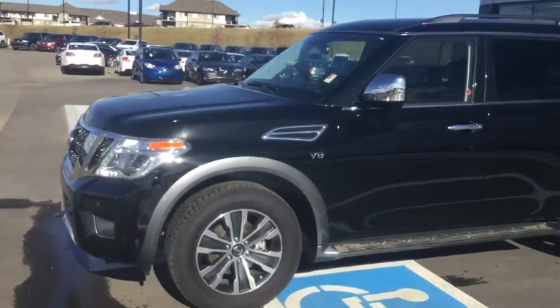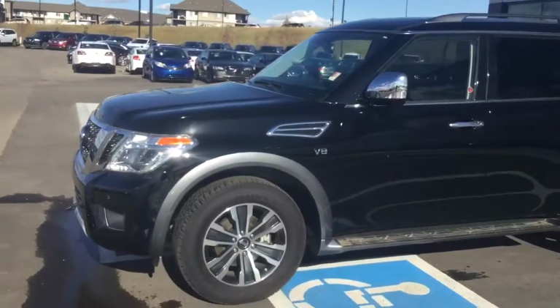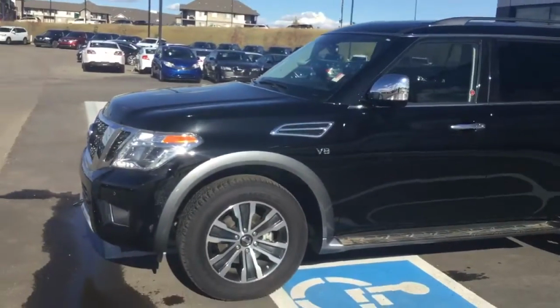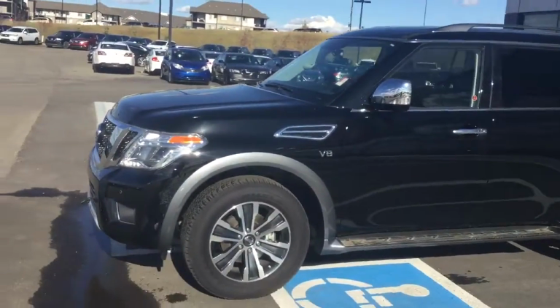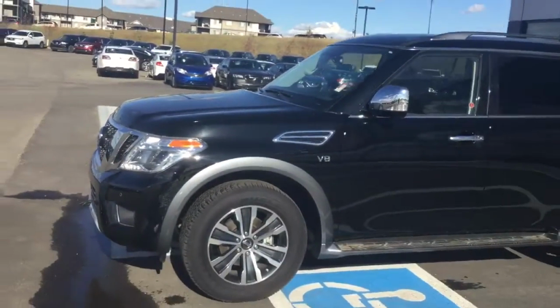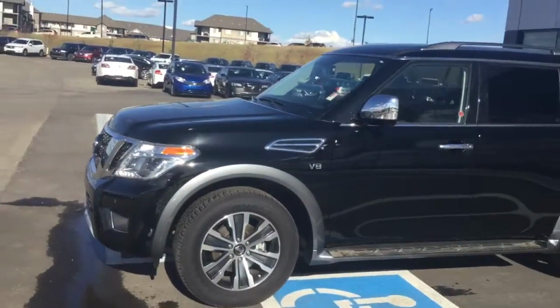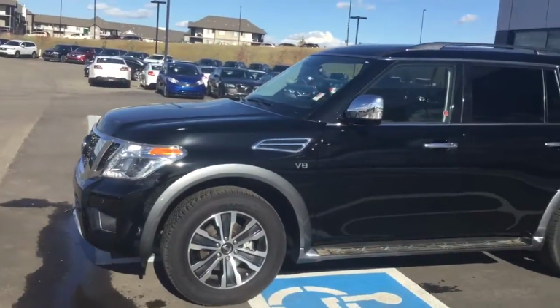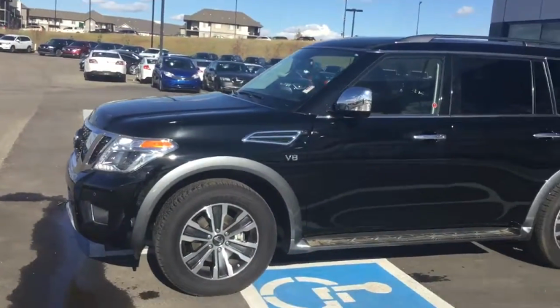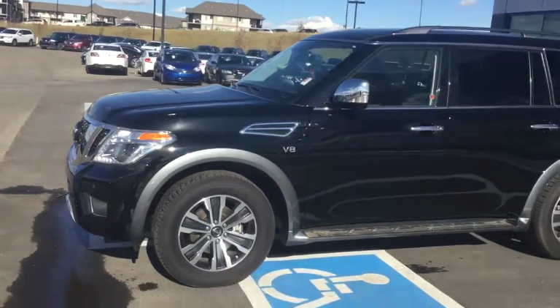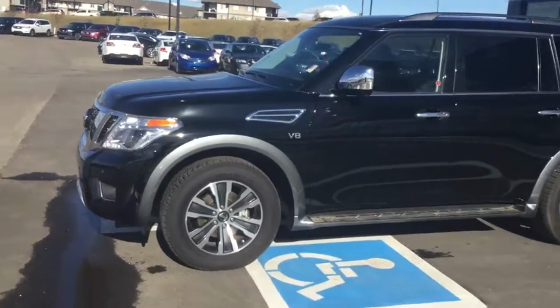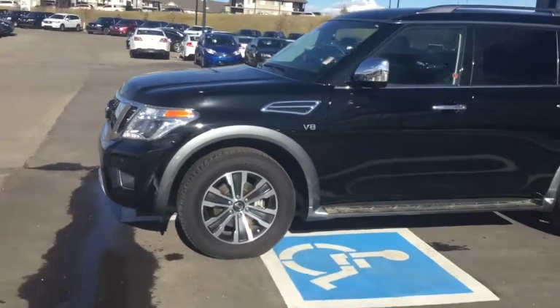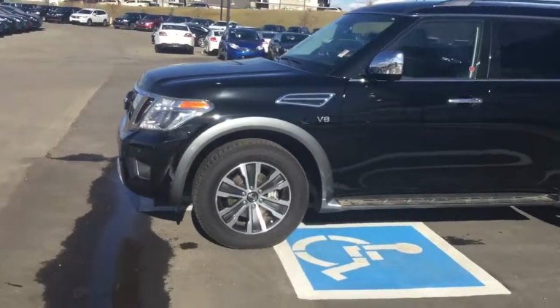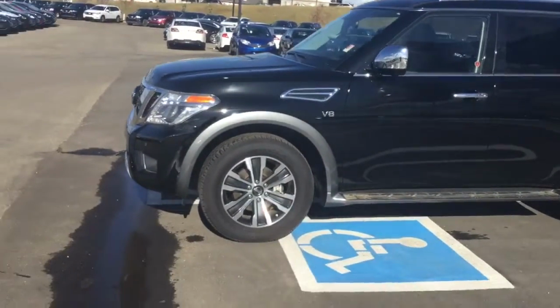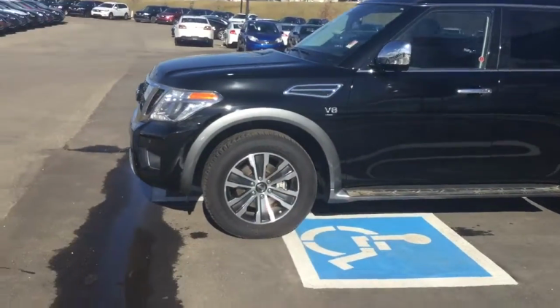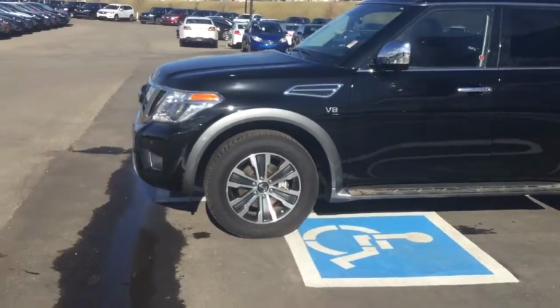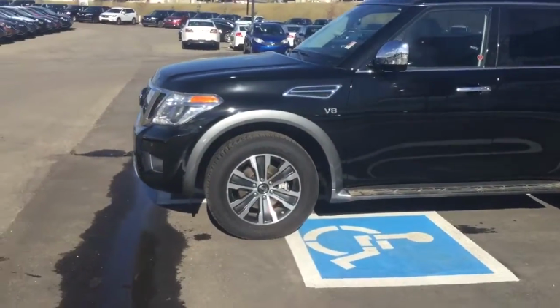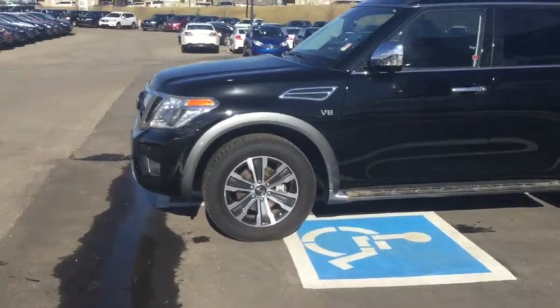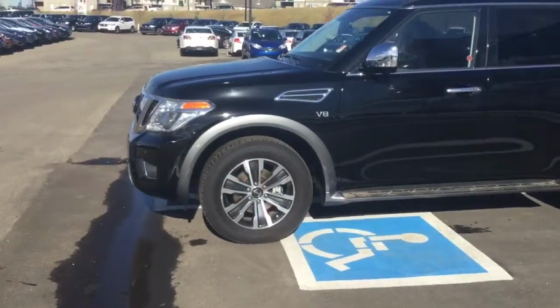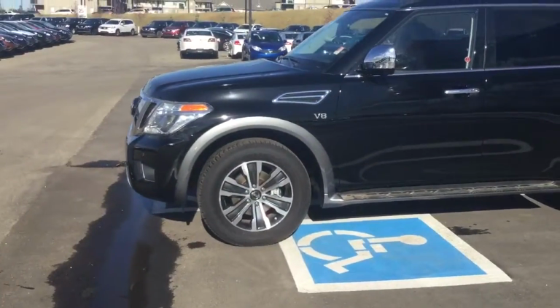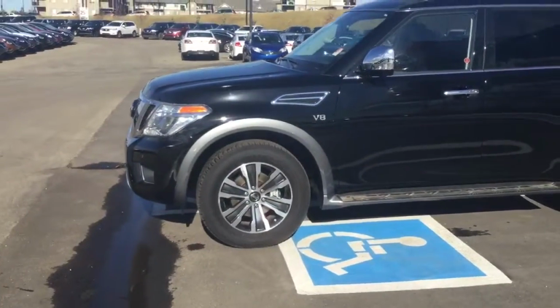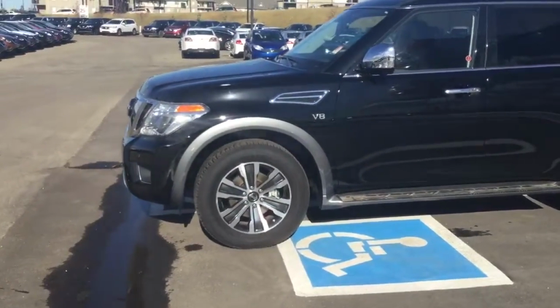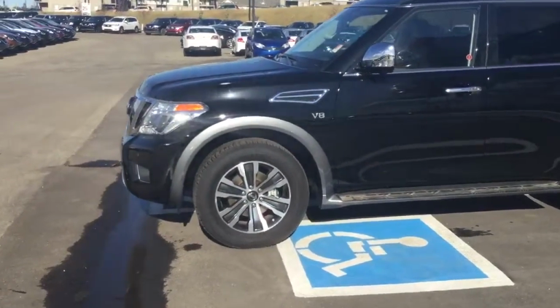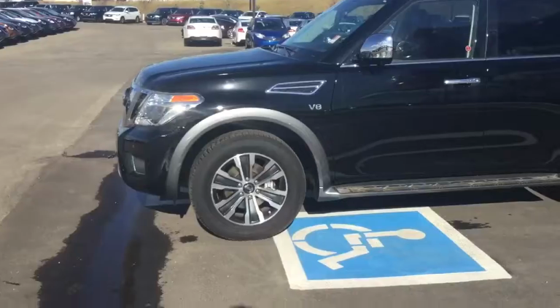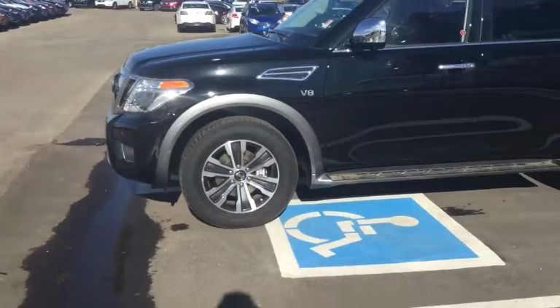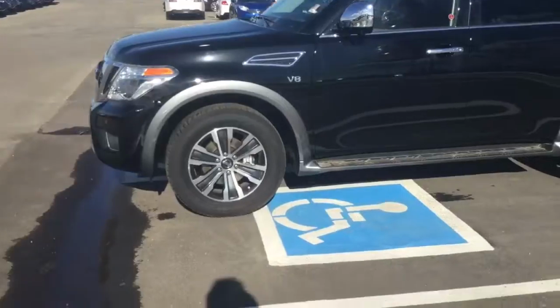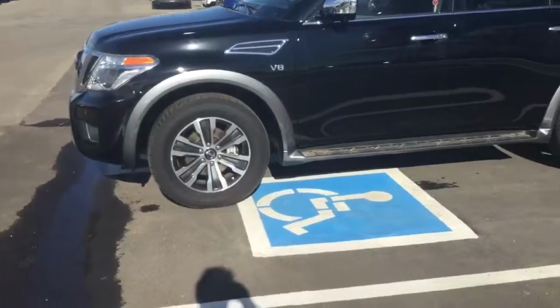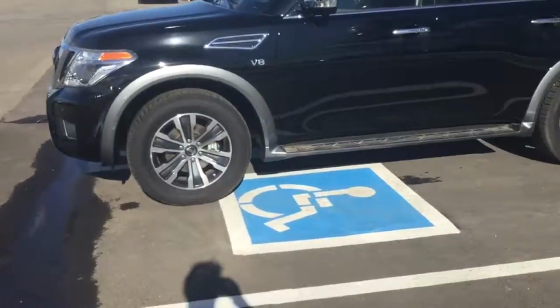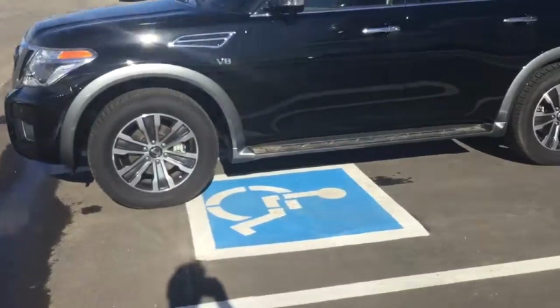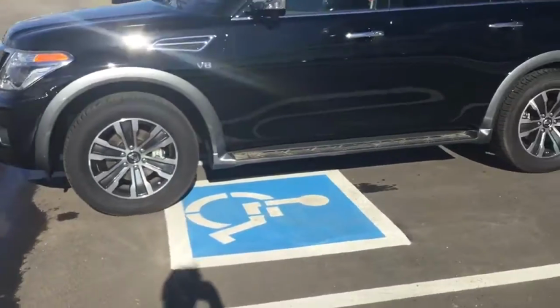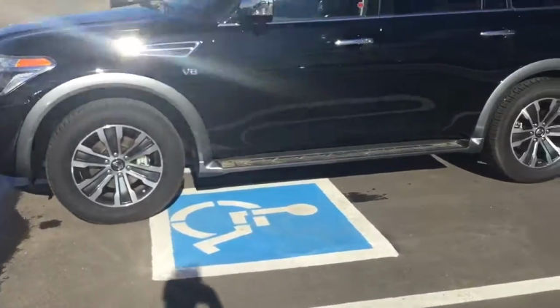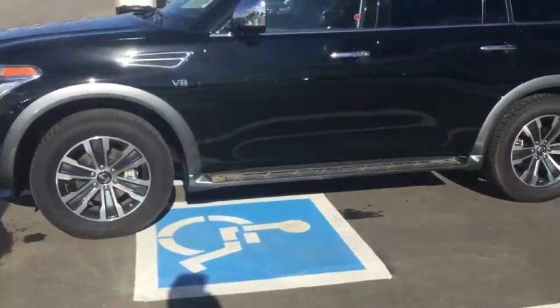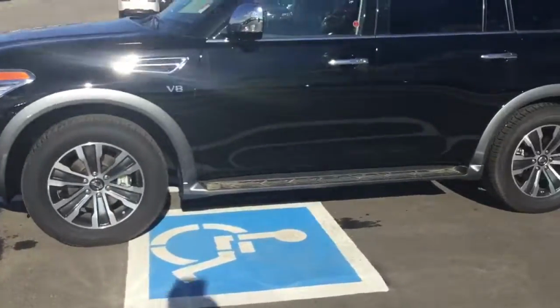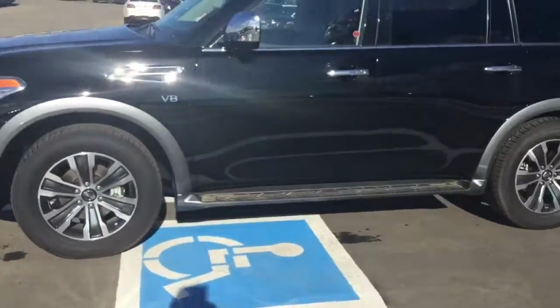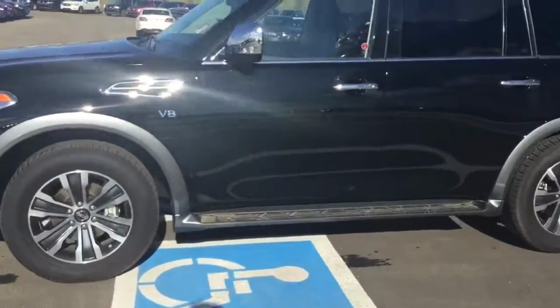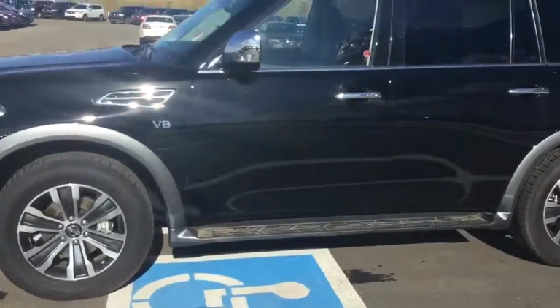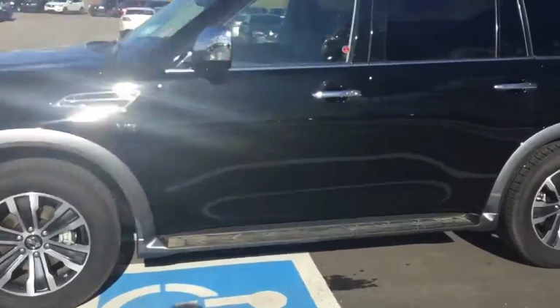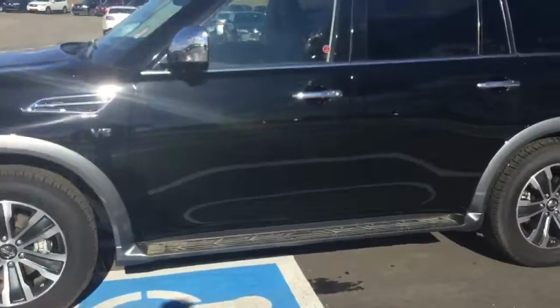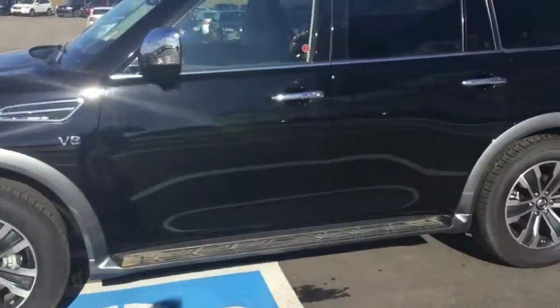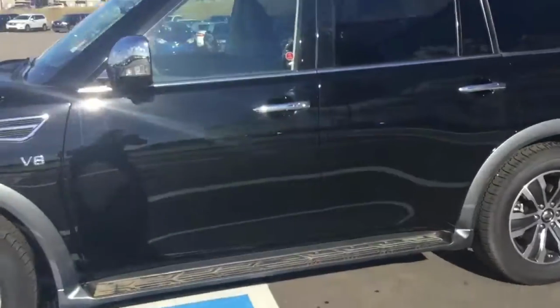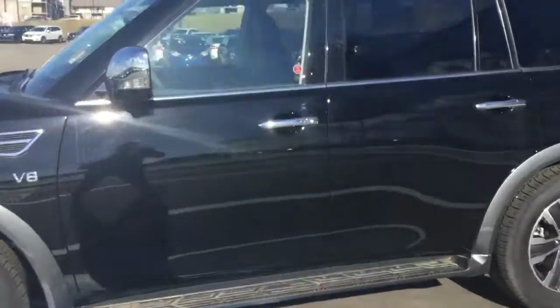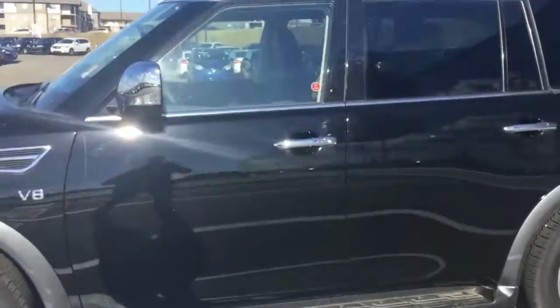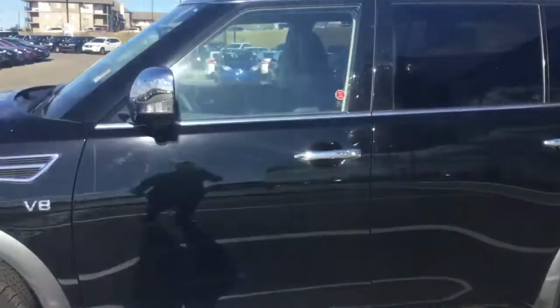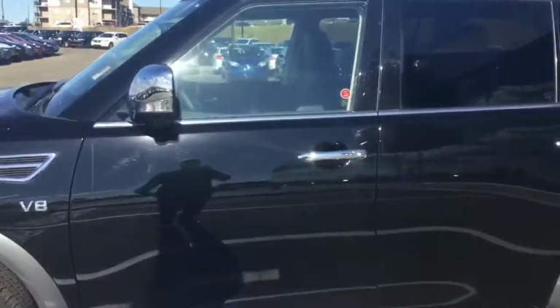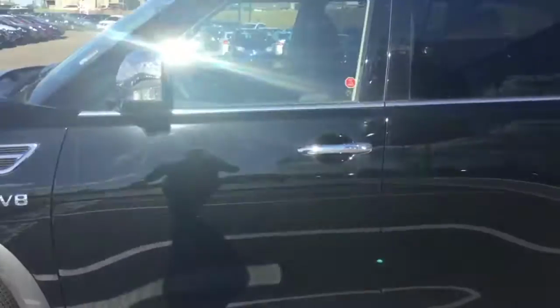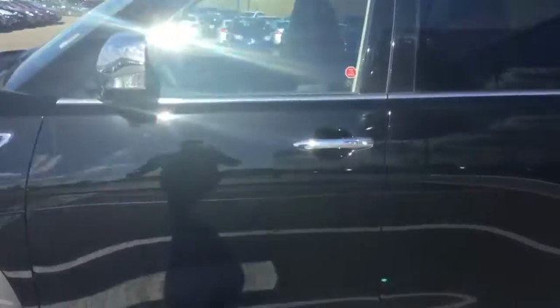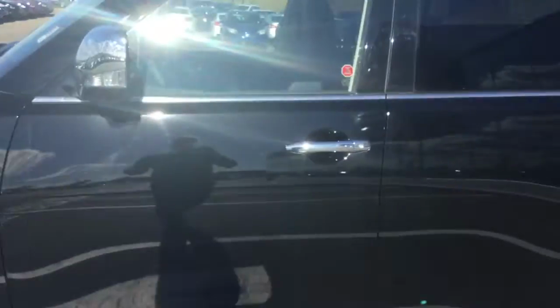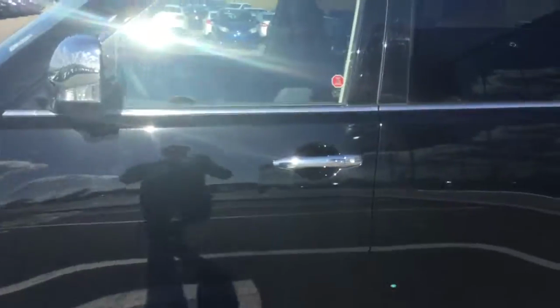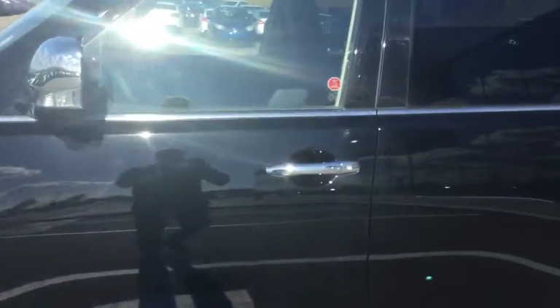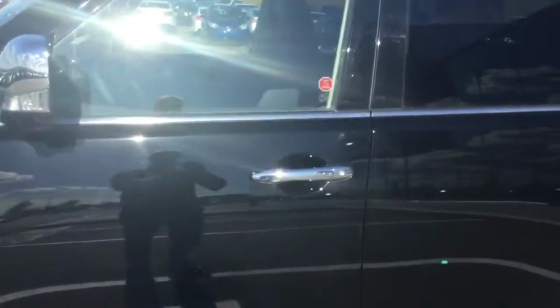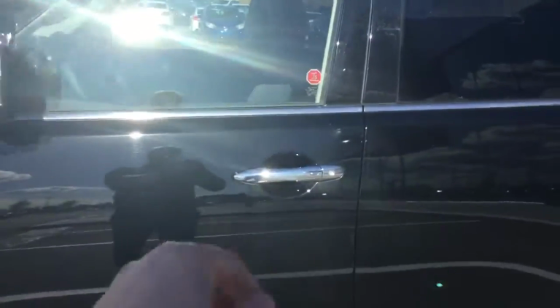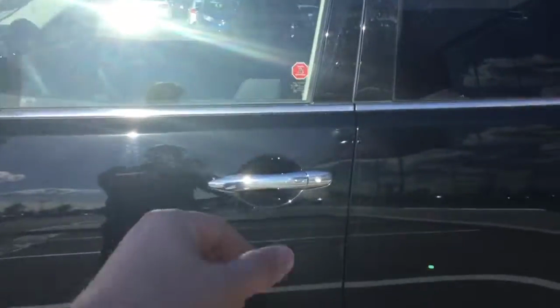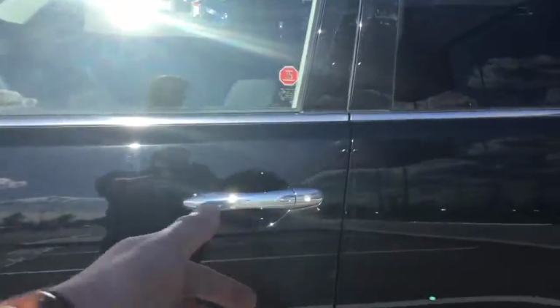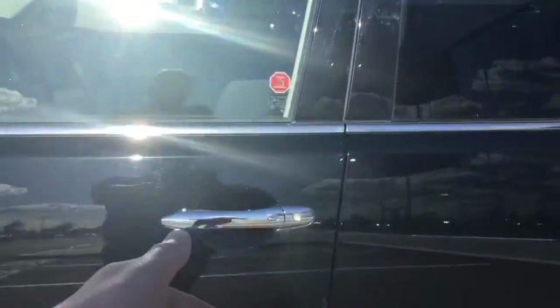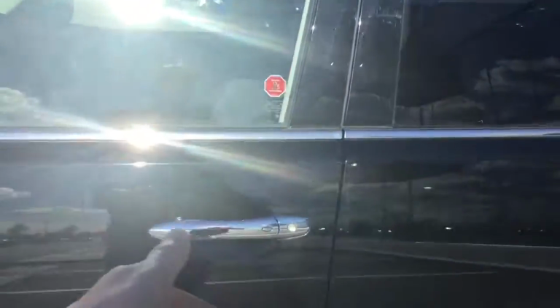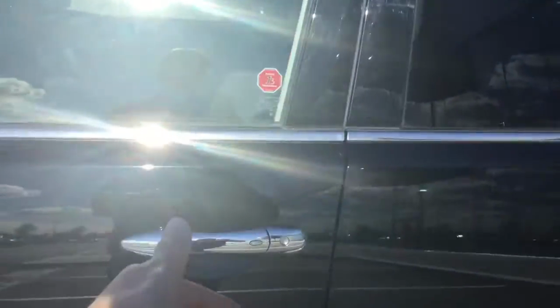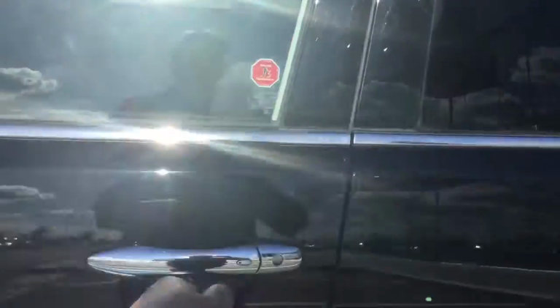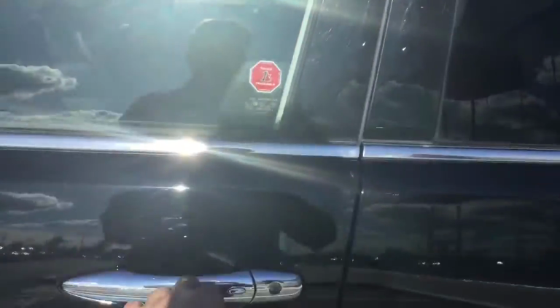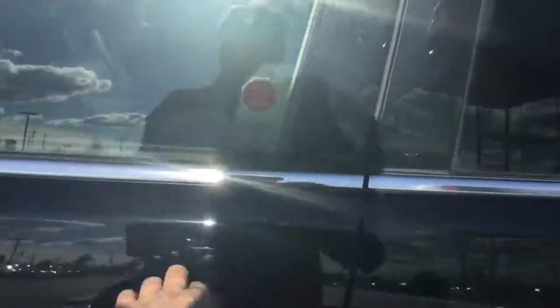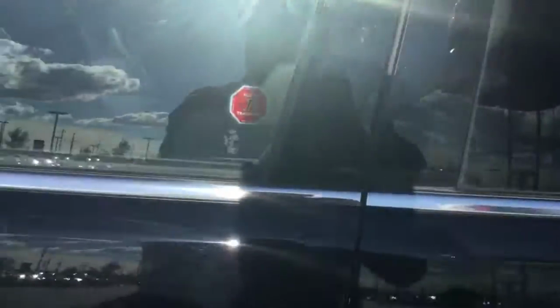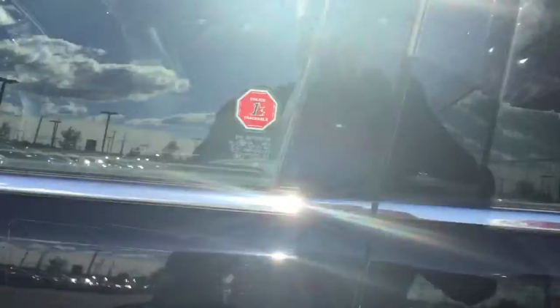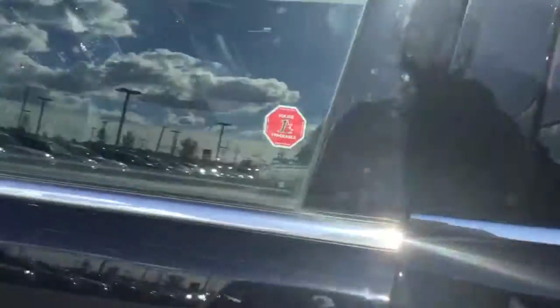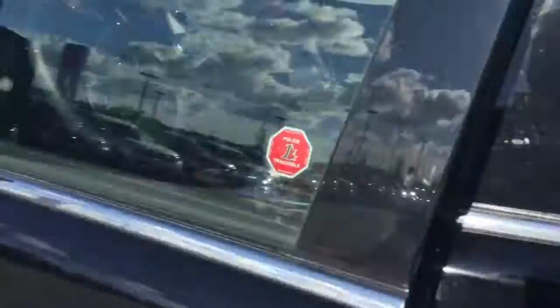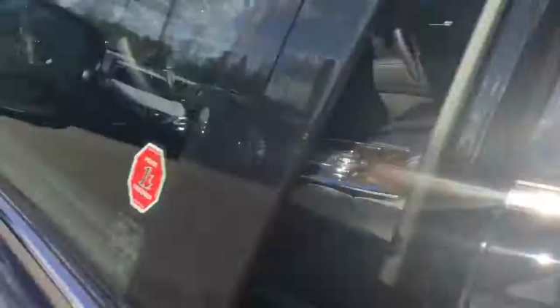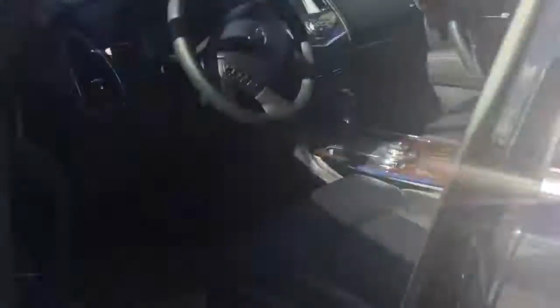Coming around the side you get the nice alloy rims — perfect with these Alberta winters, never gonna rust on you. The vehicle is completely keyless, so there's one push and the door opens up for you.